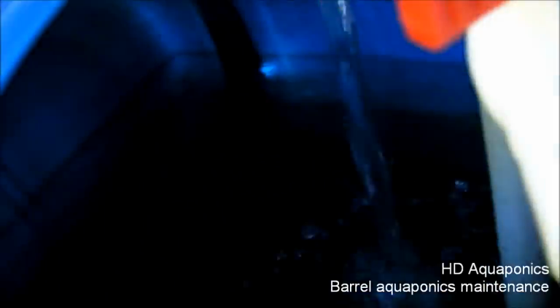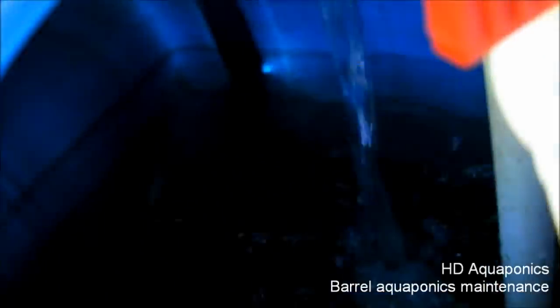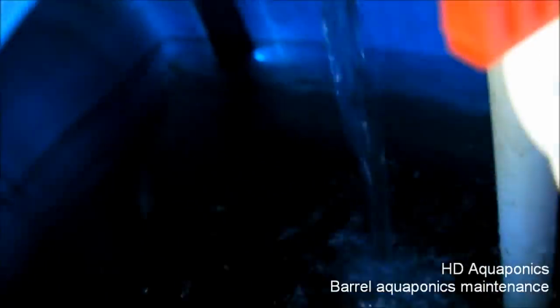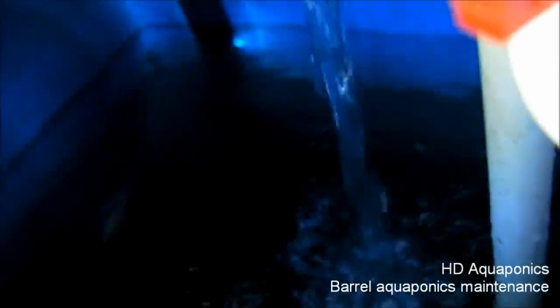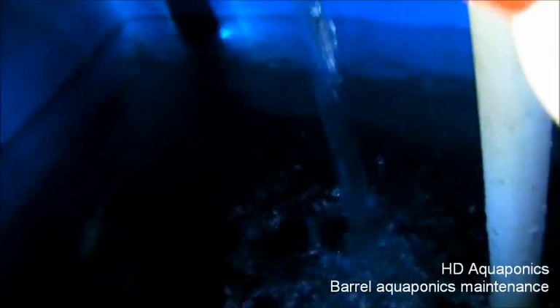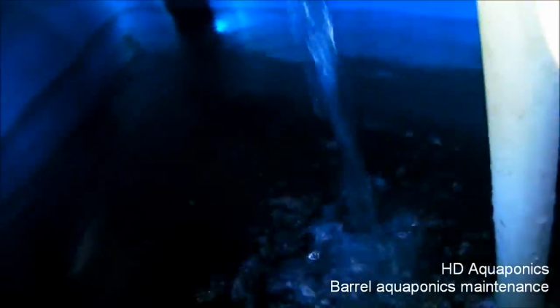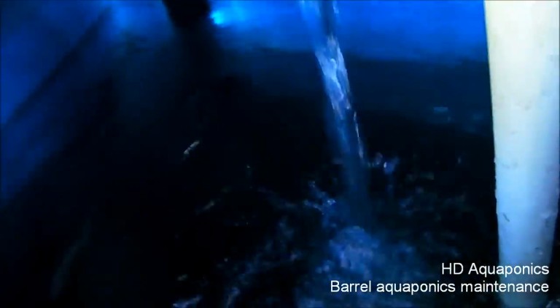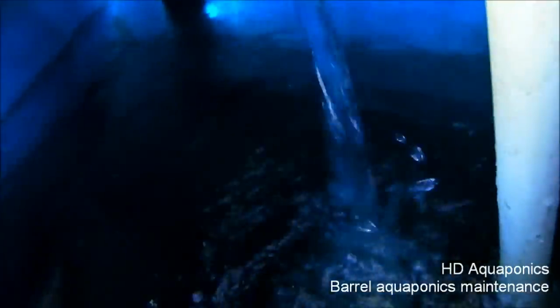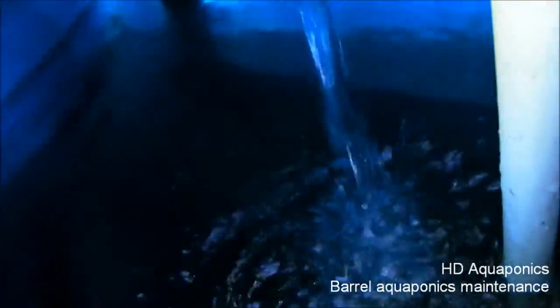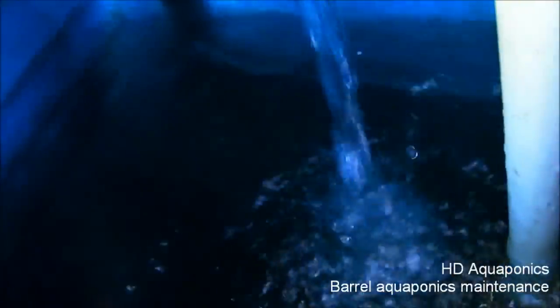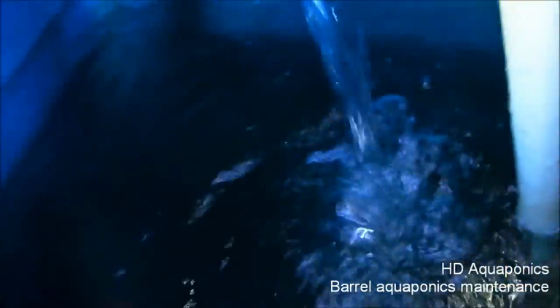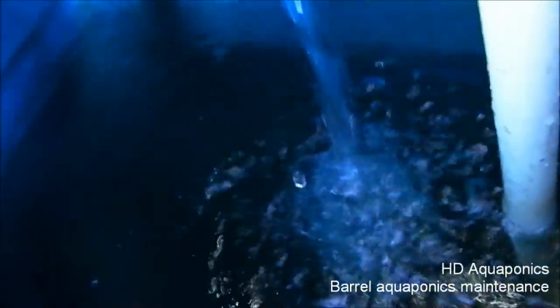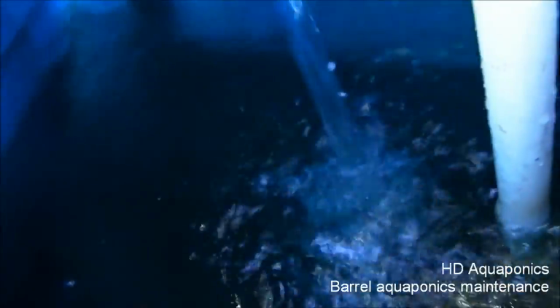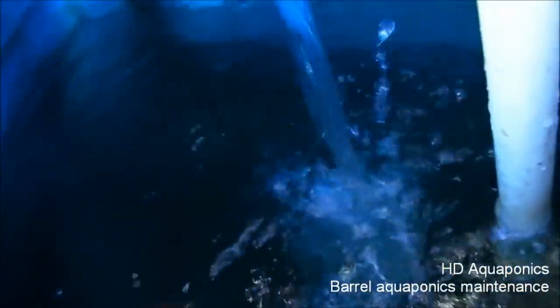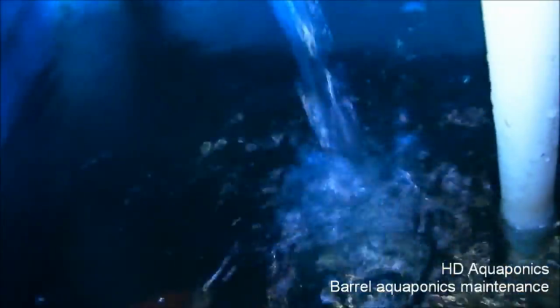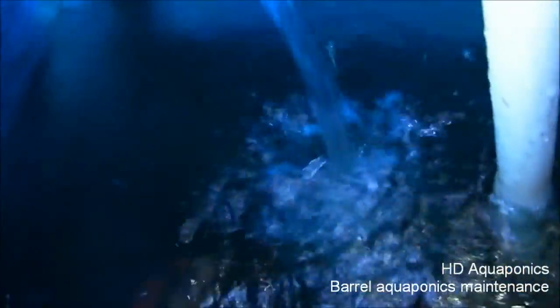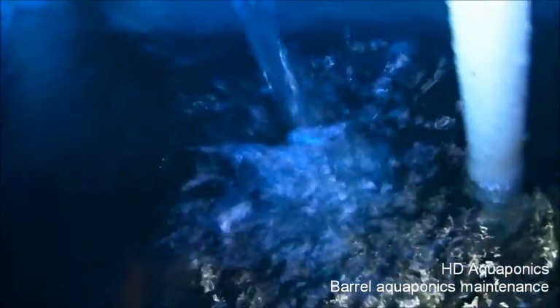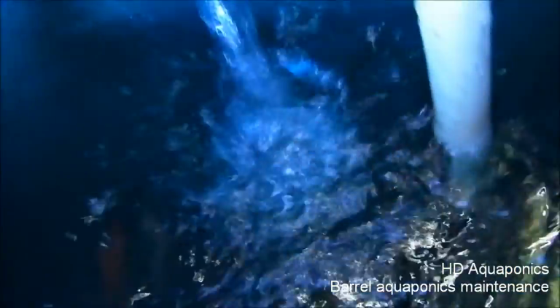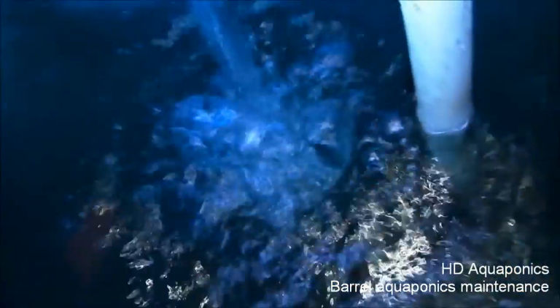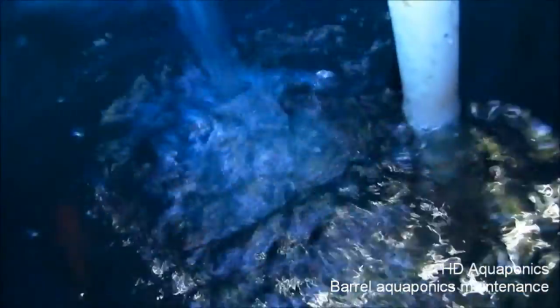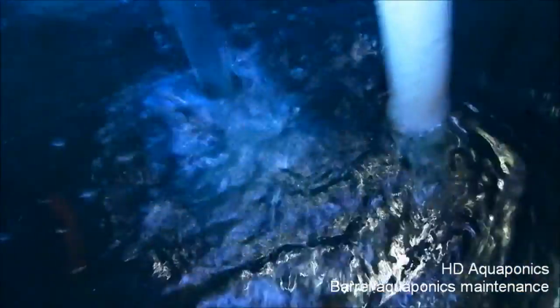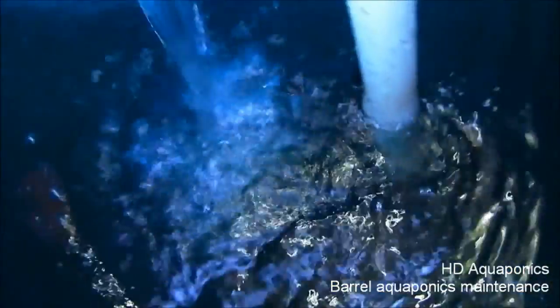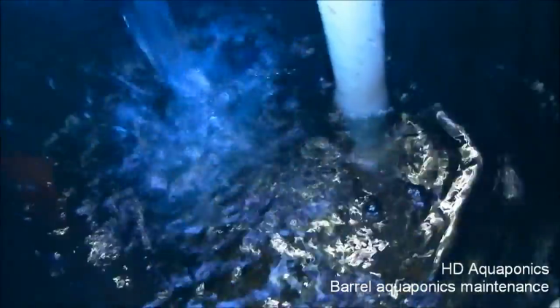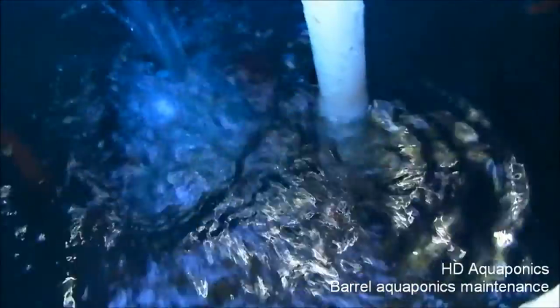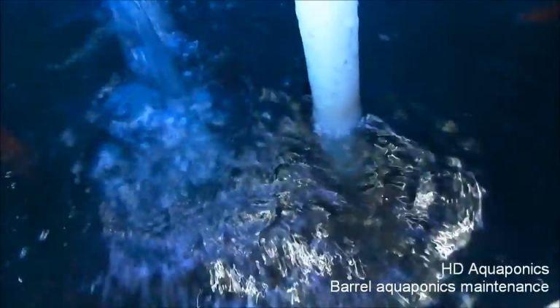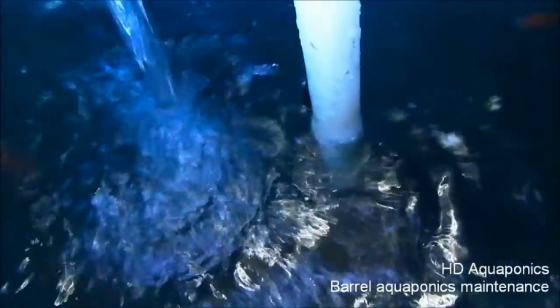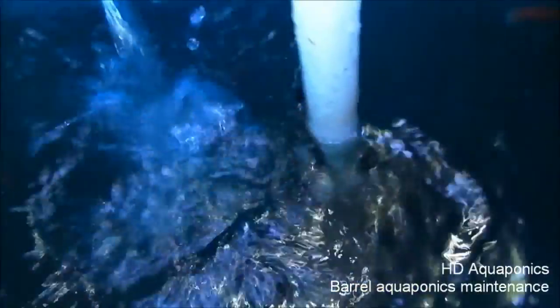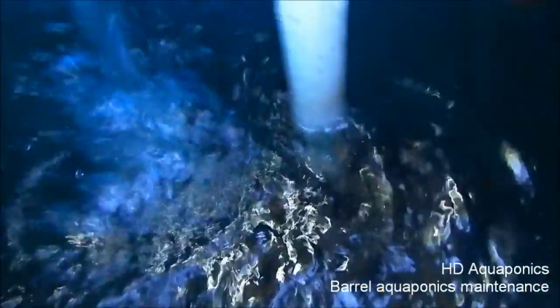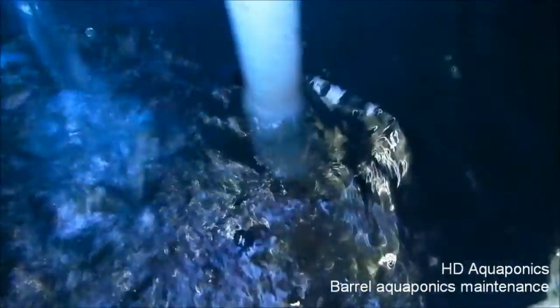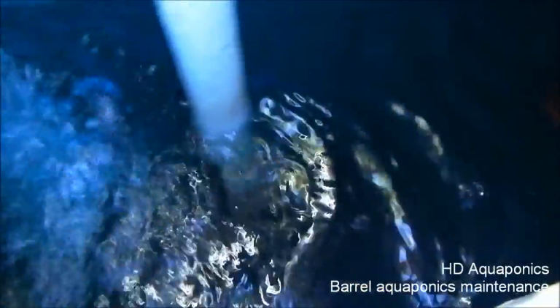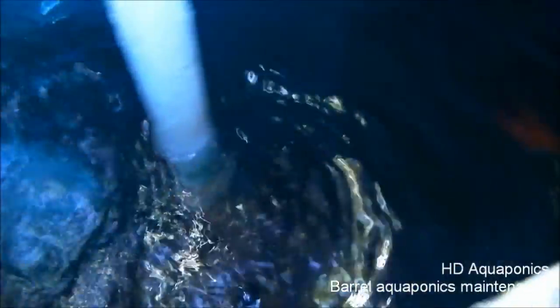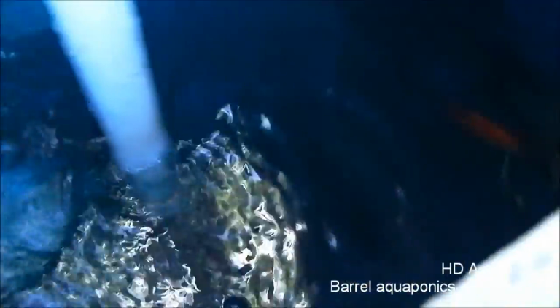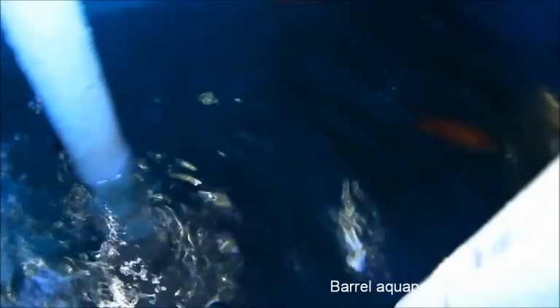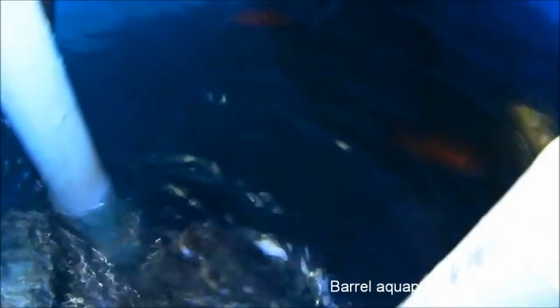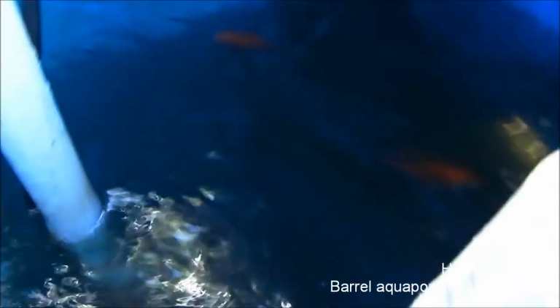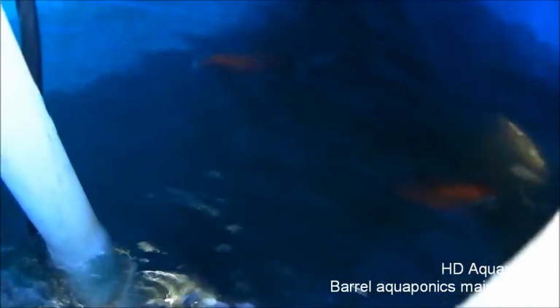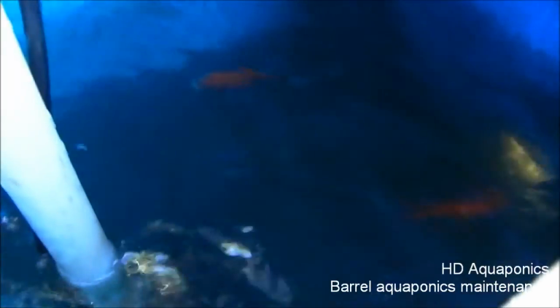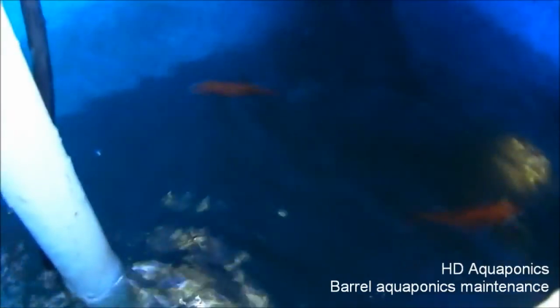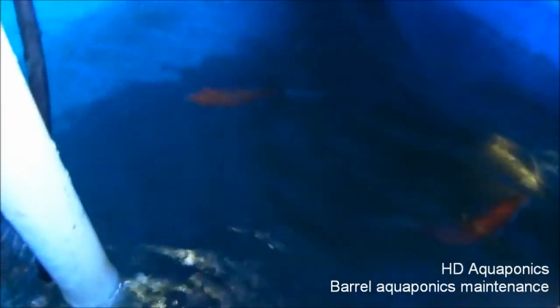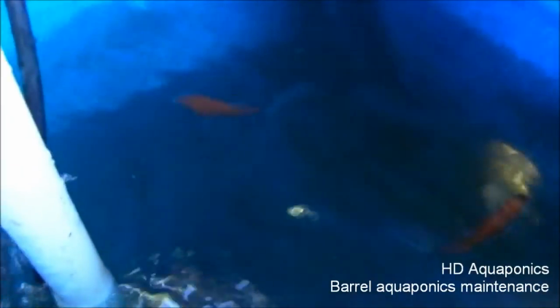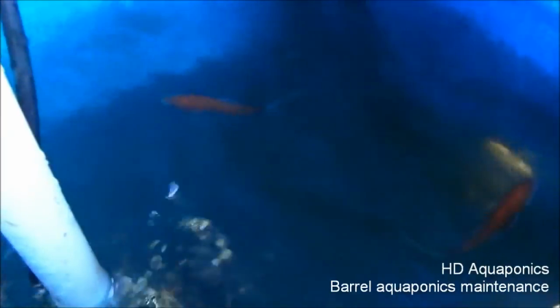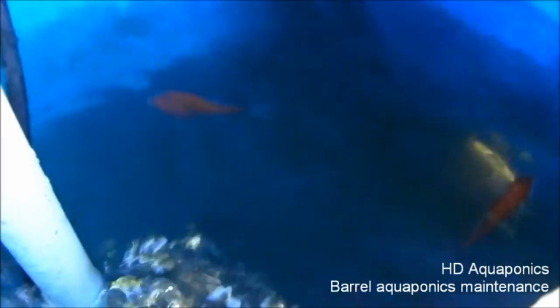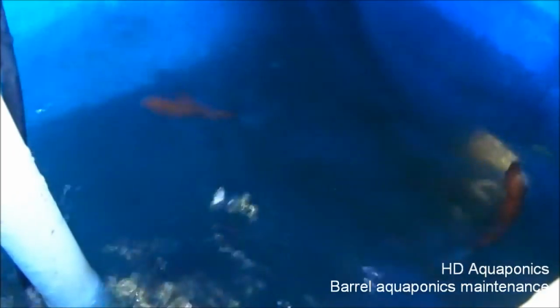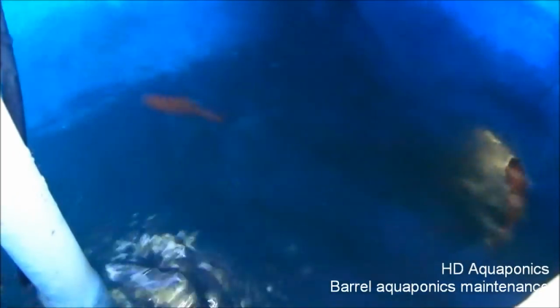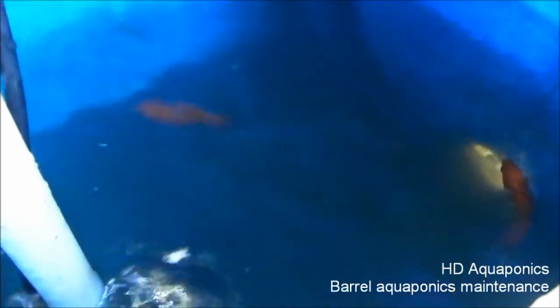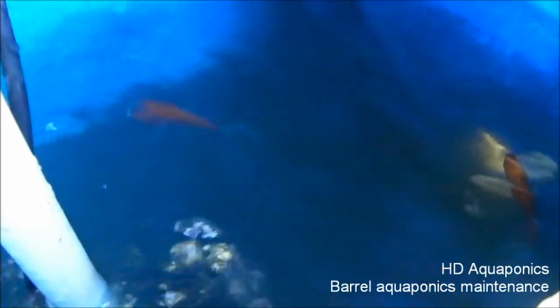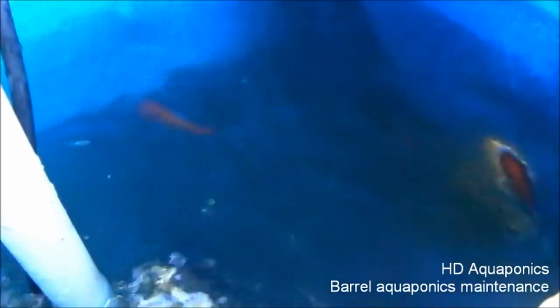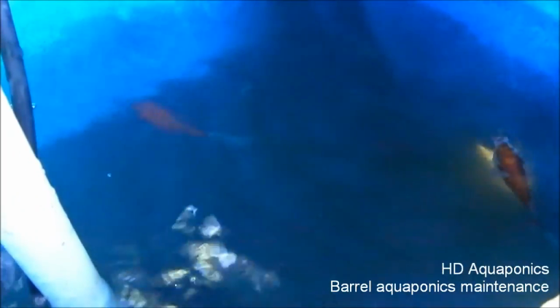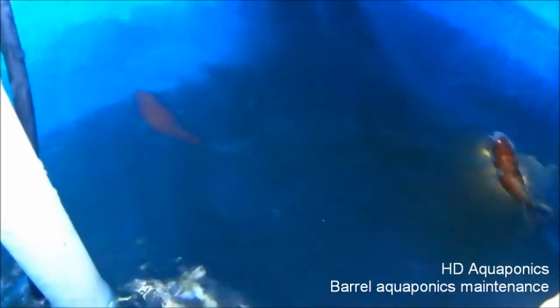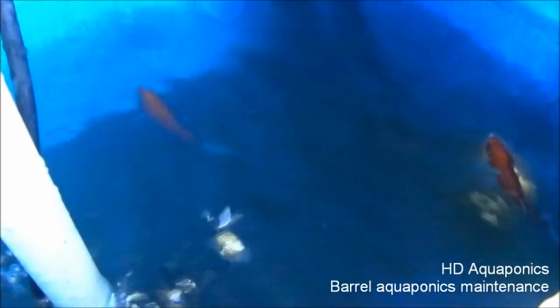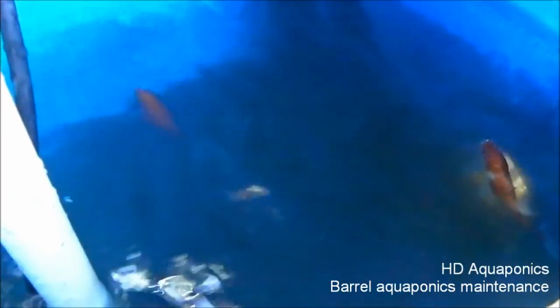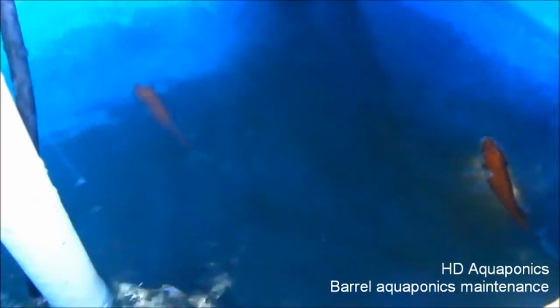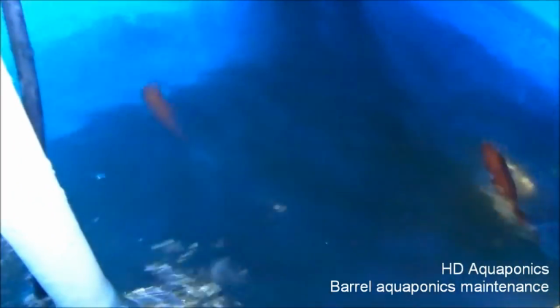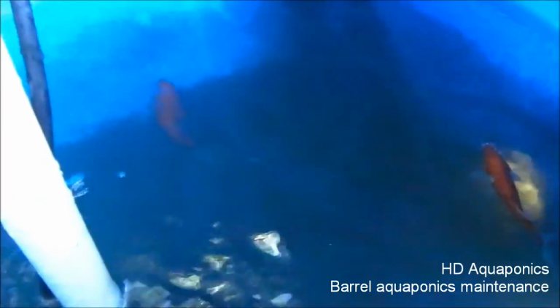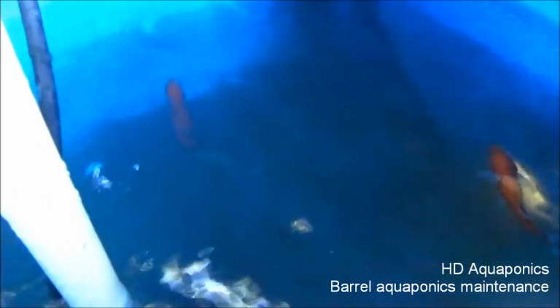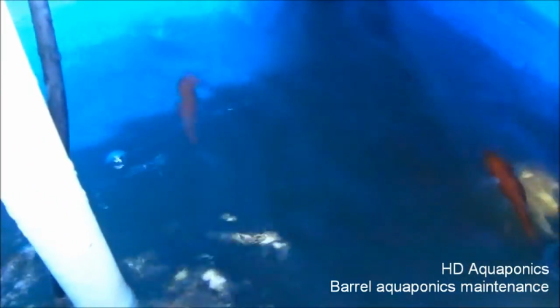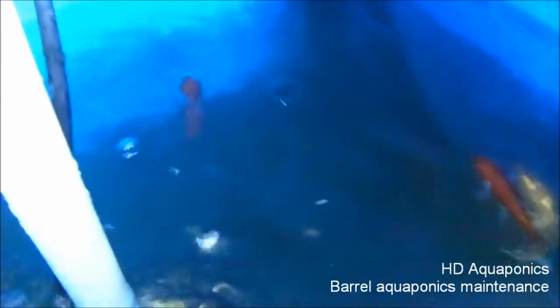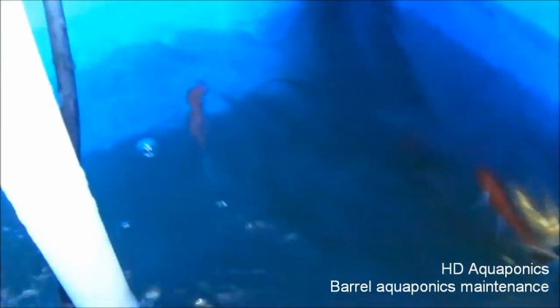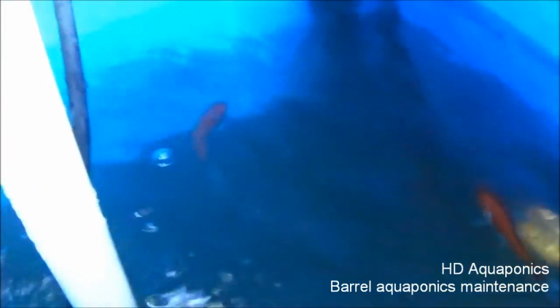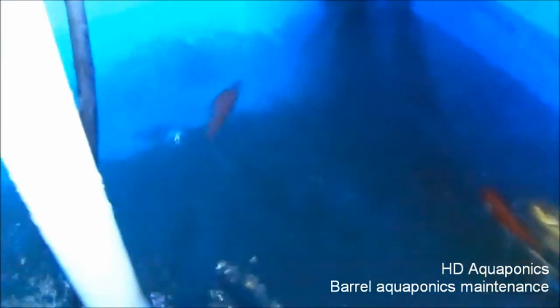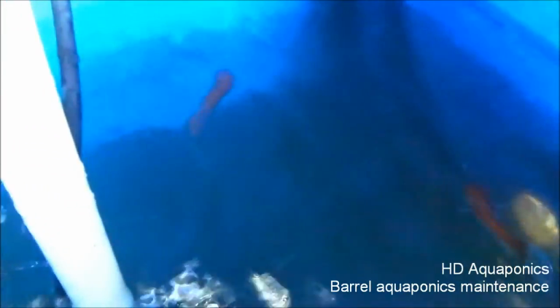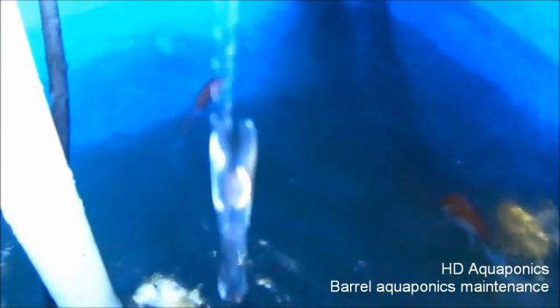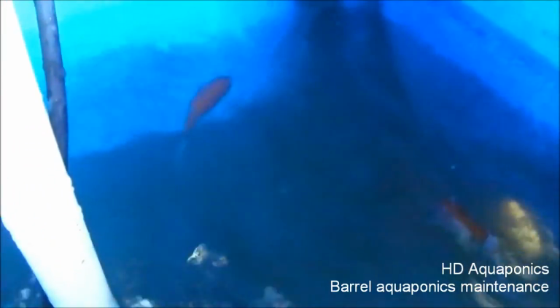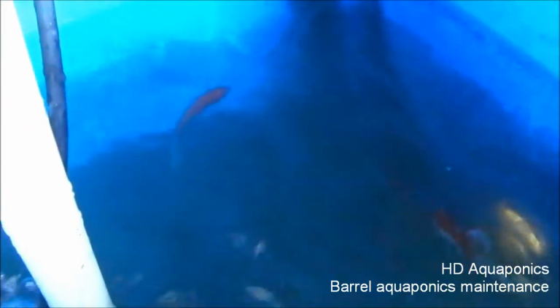I don't know if you can see the fish inside there with the water moving, but there's a couple of them and they're doing really well.